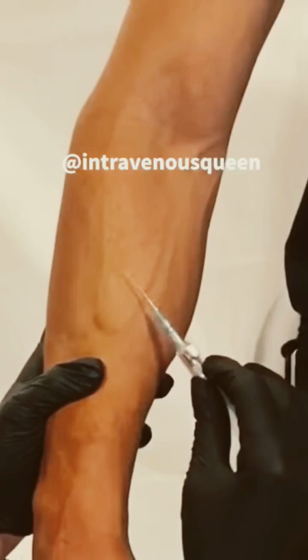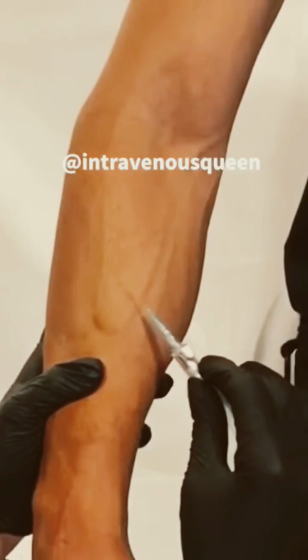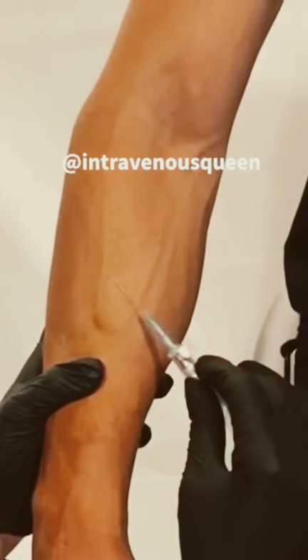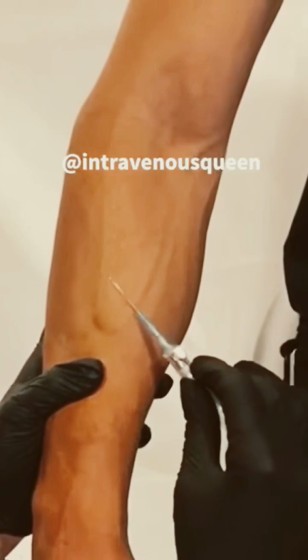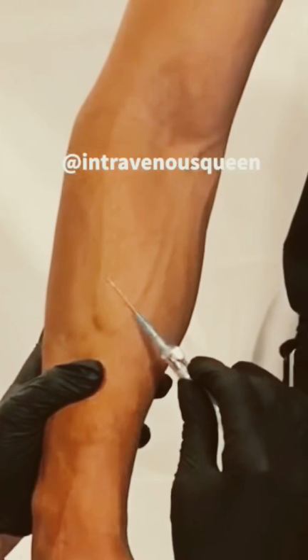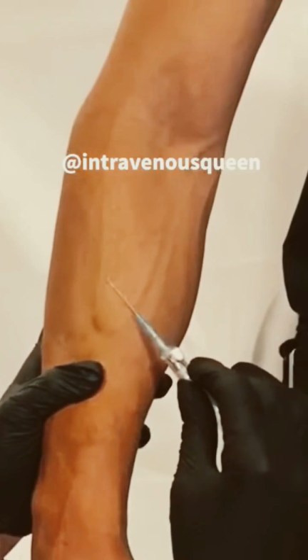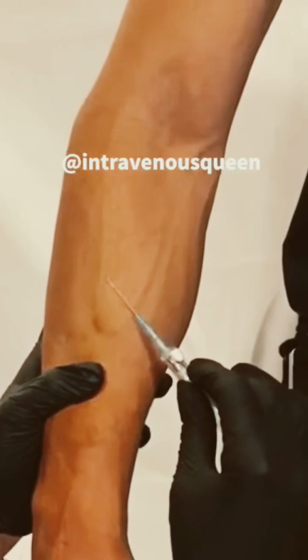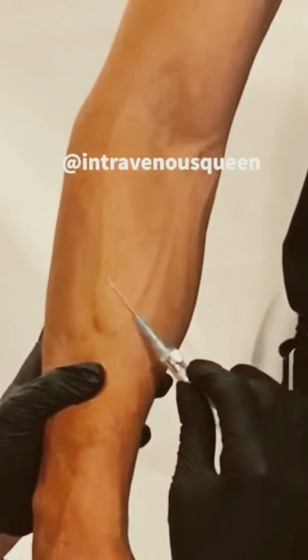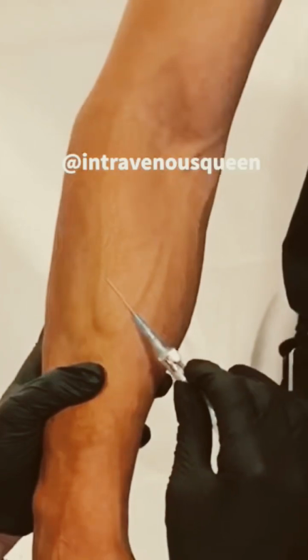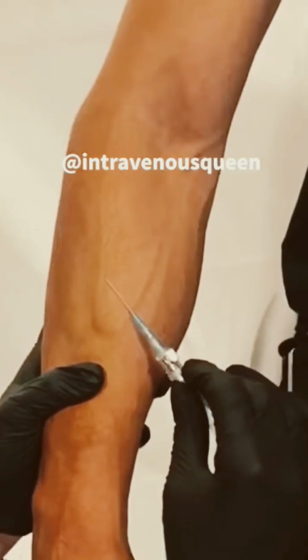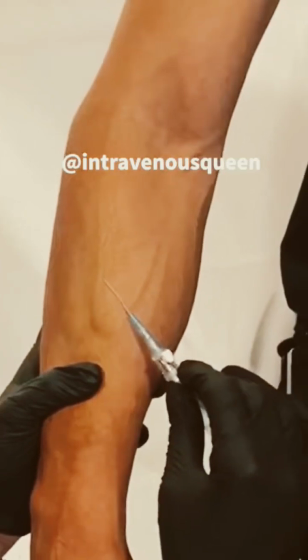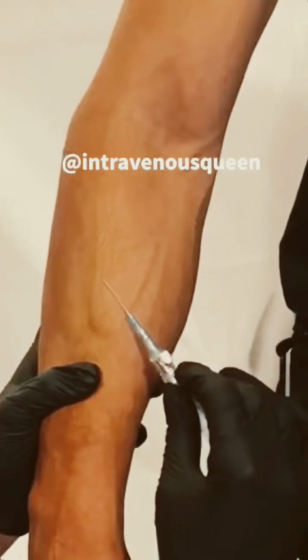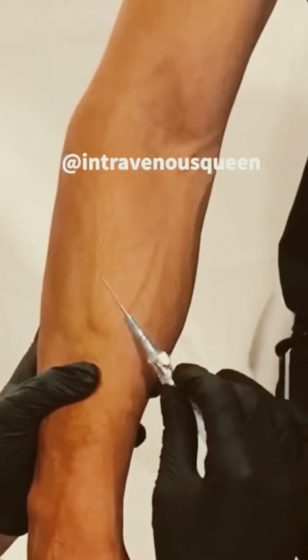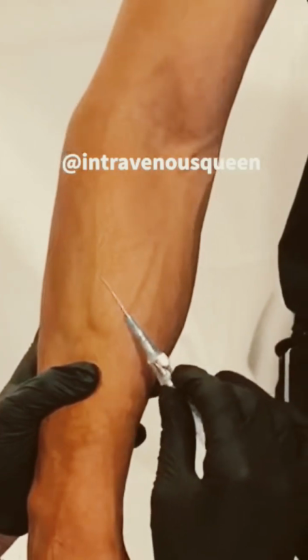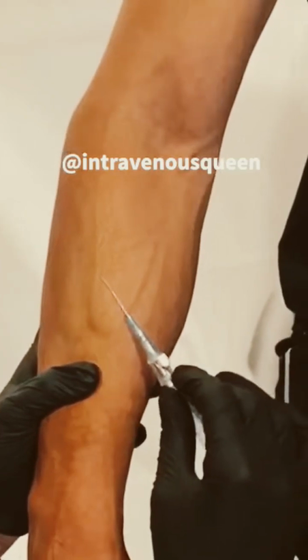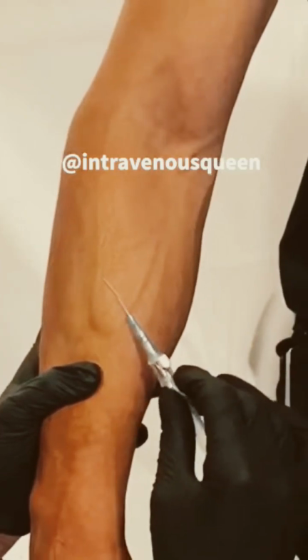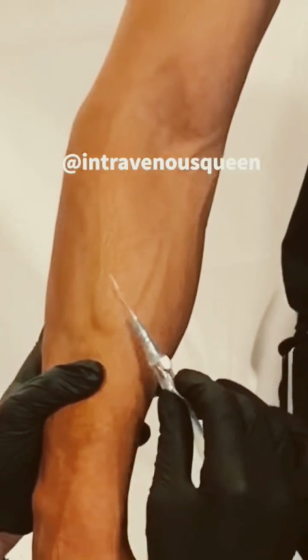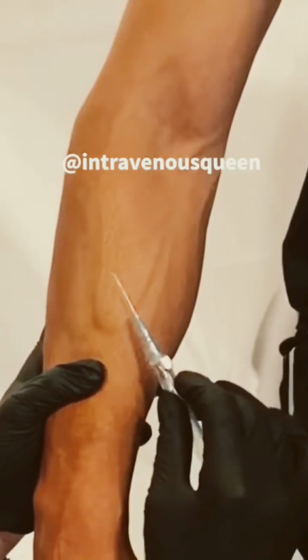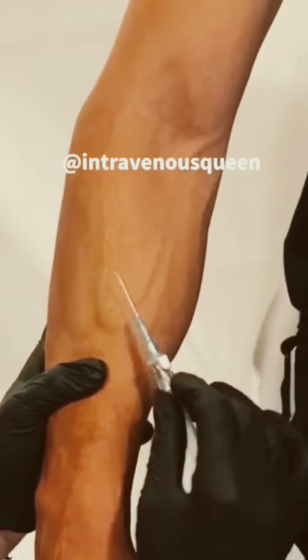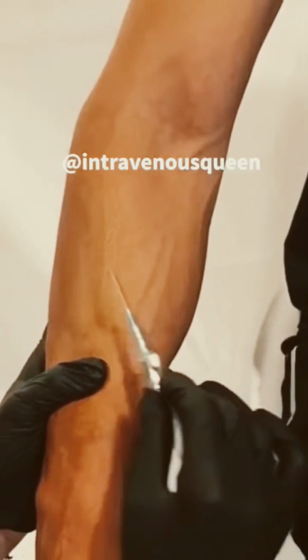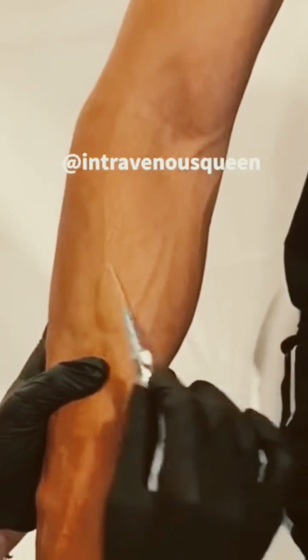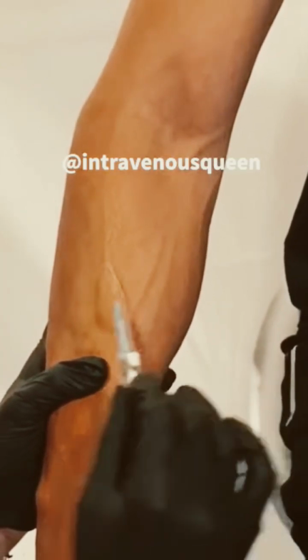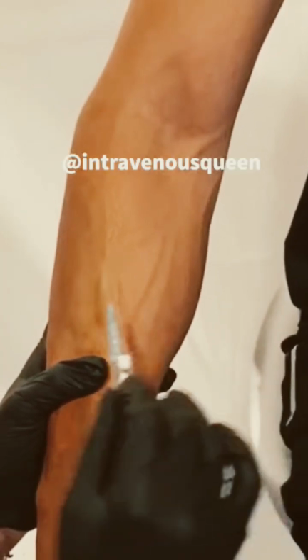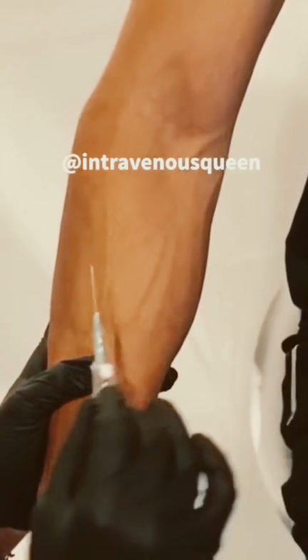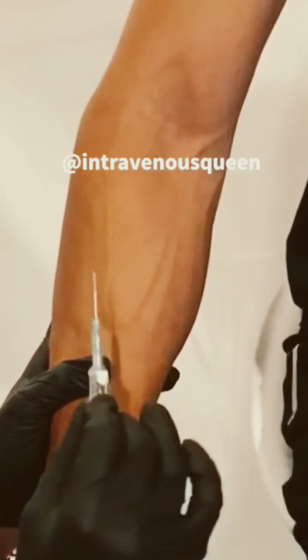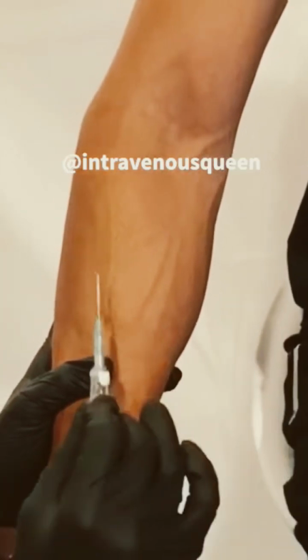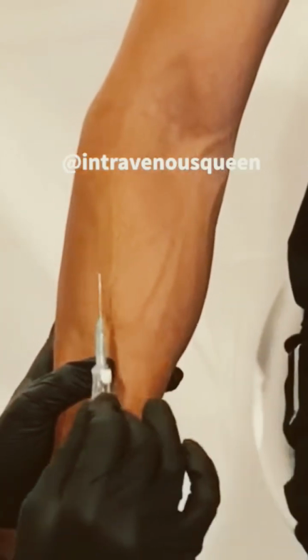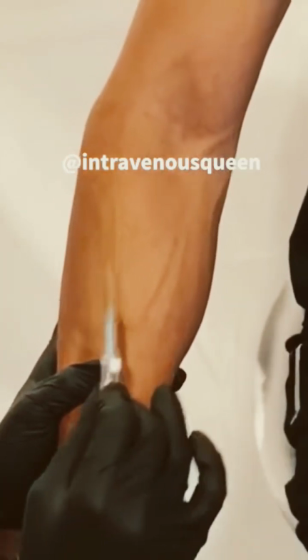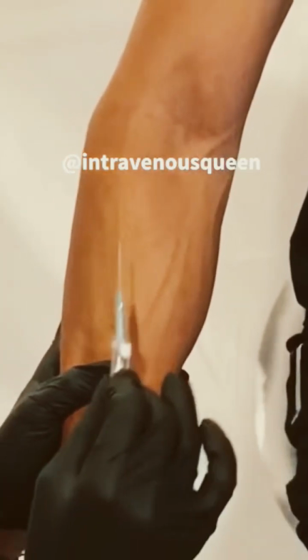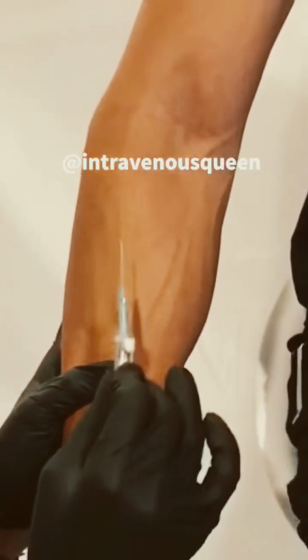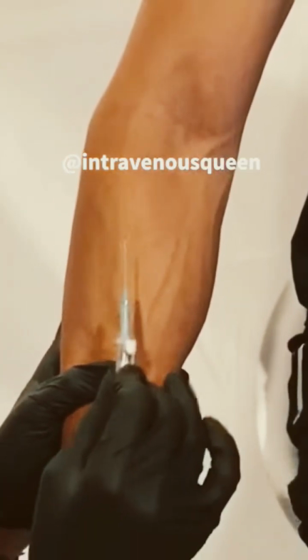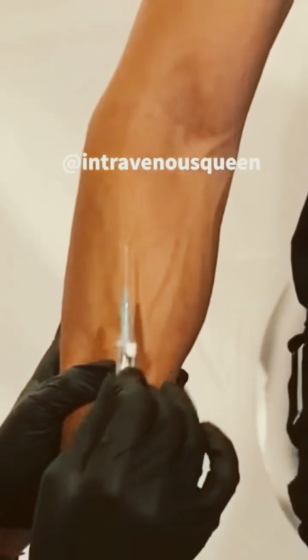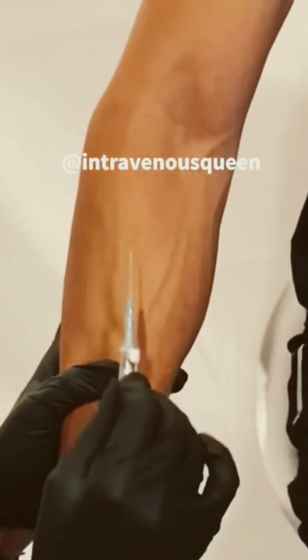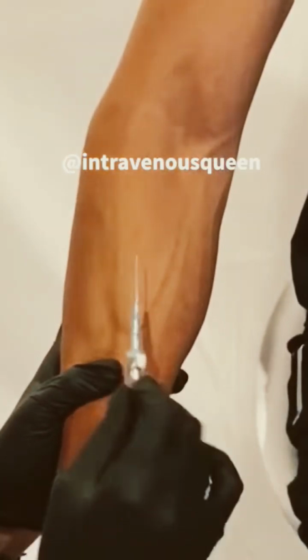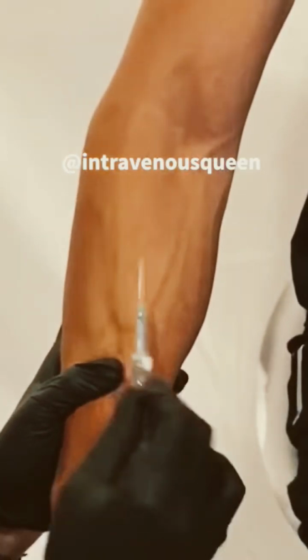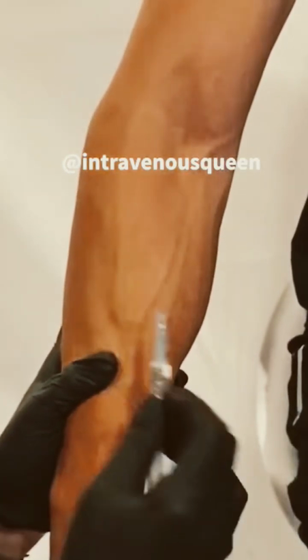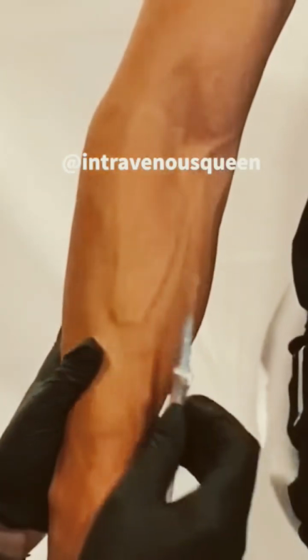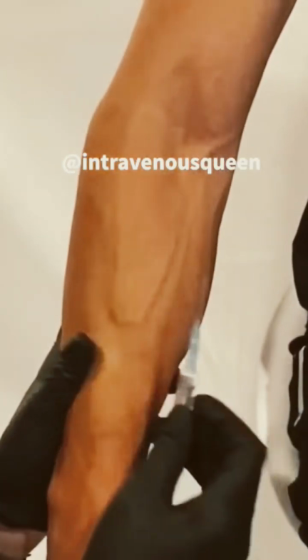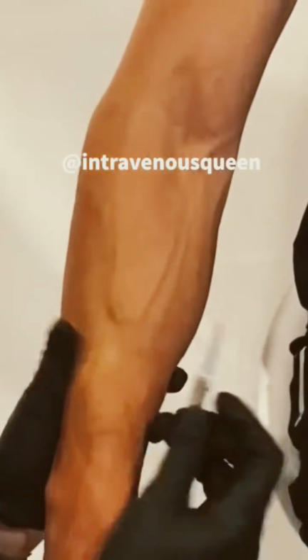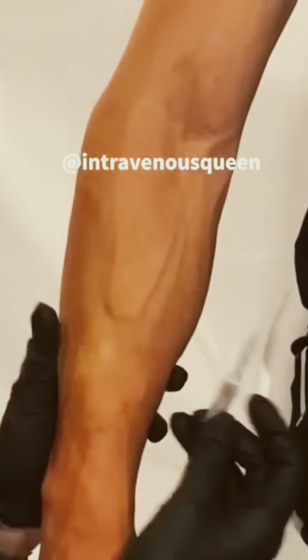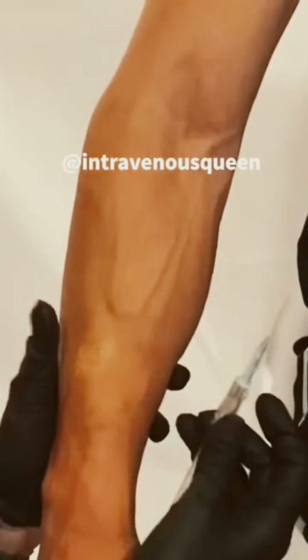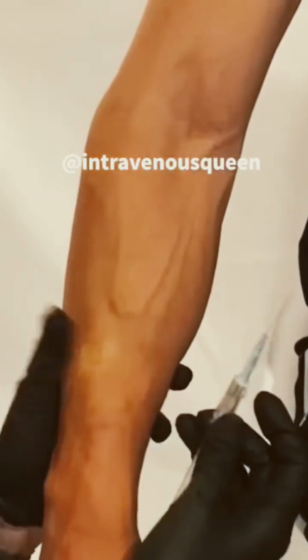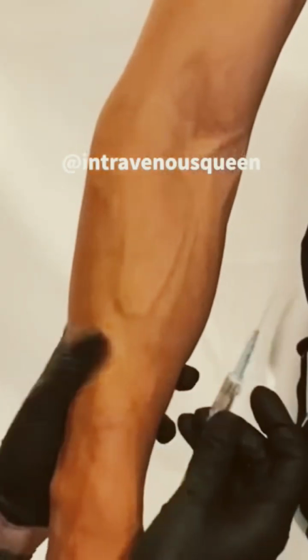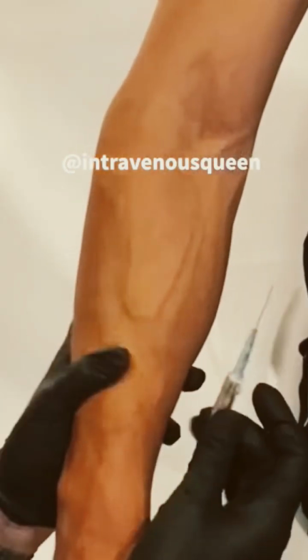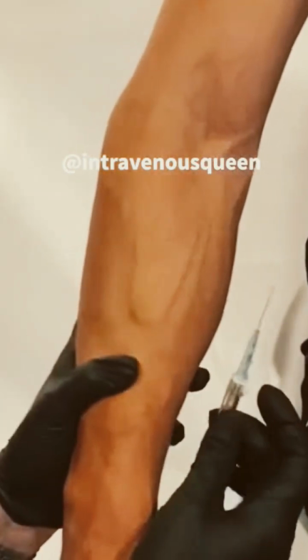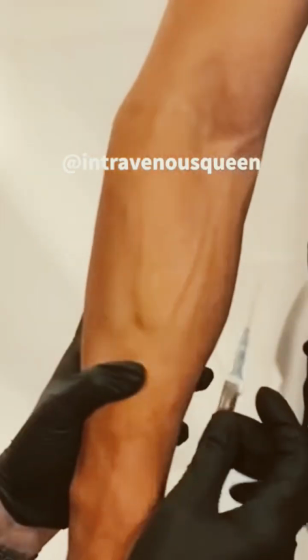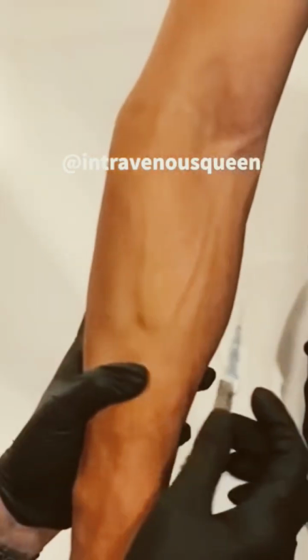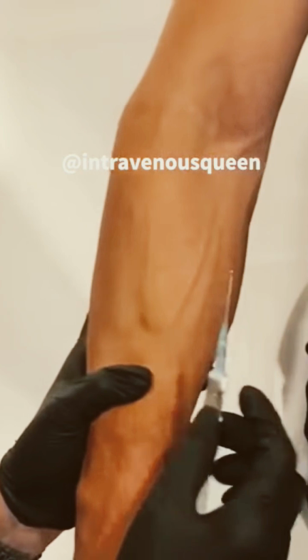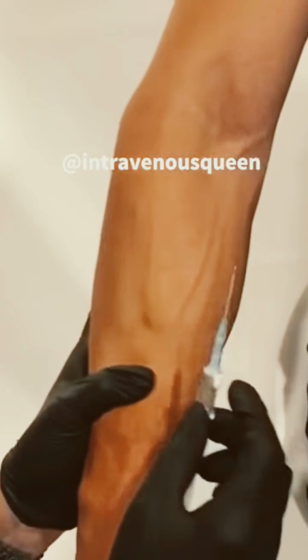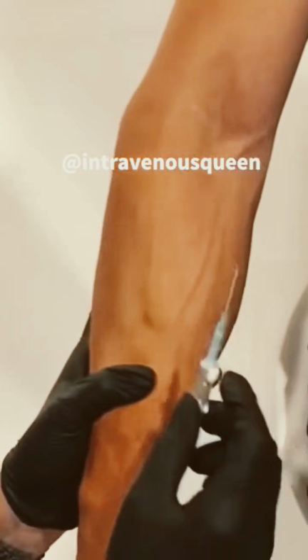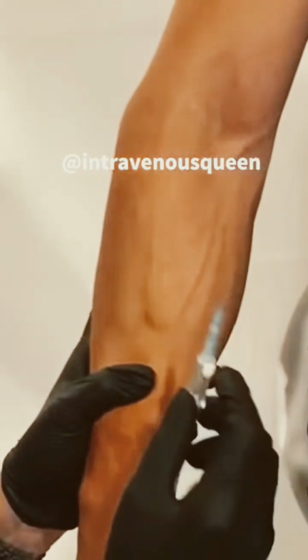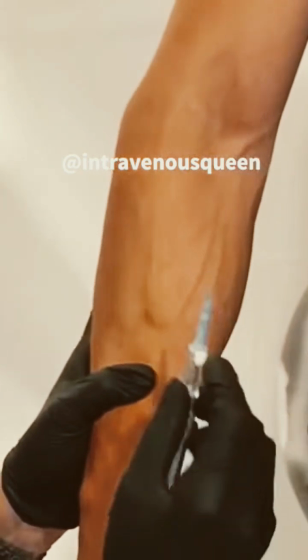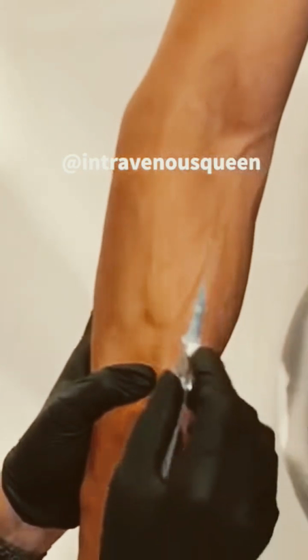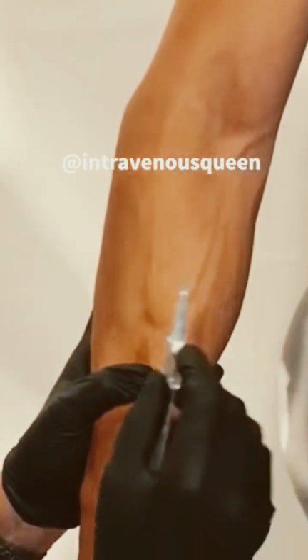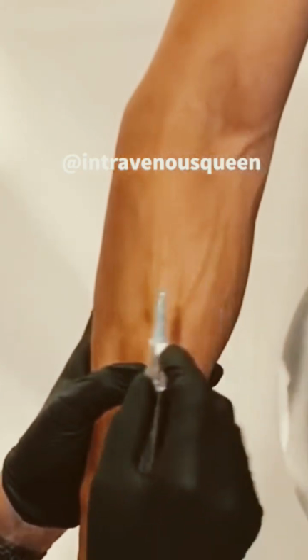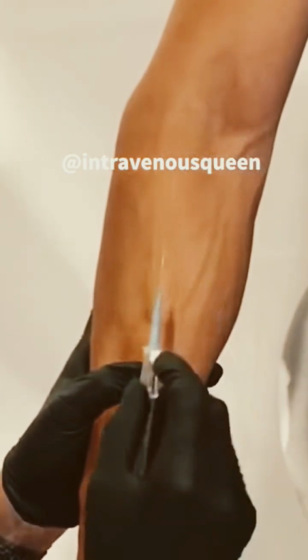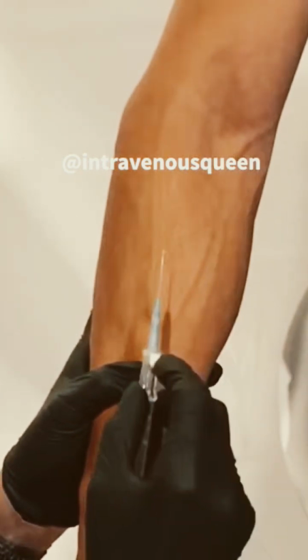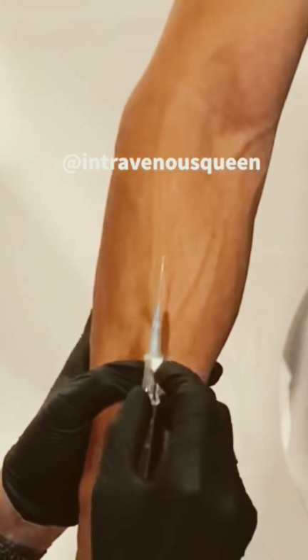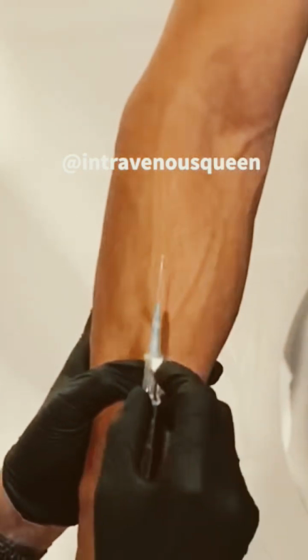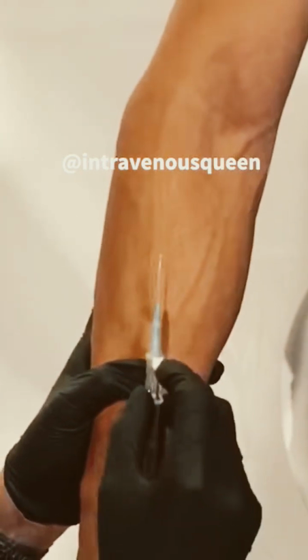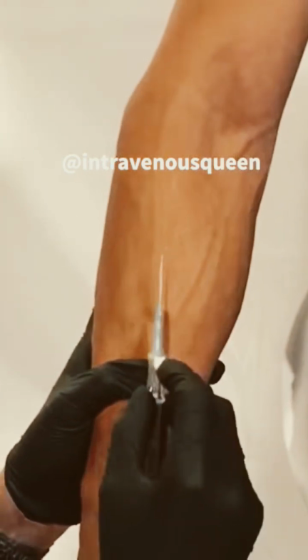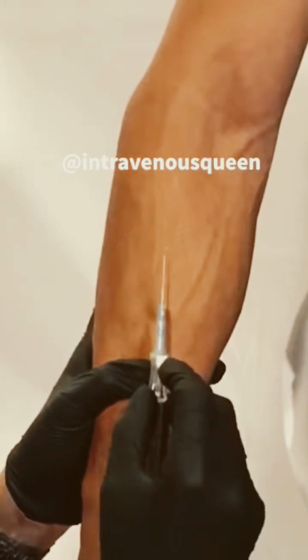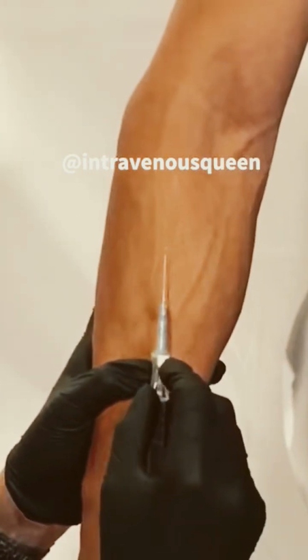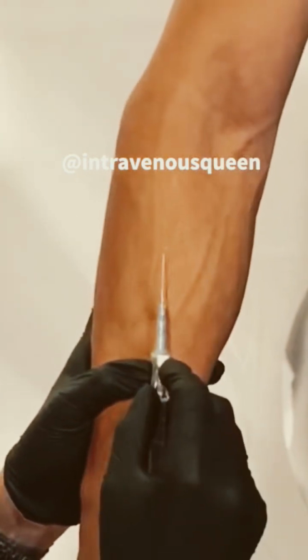The angle of your initial insertion is very important. You want to line yourself up directly in front of the vein.